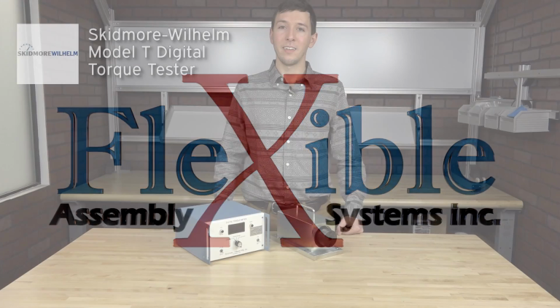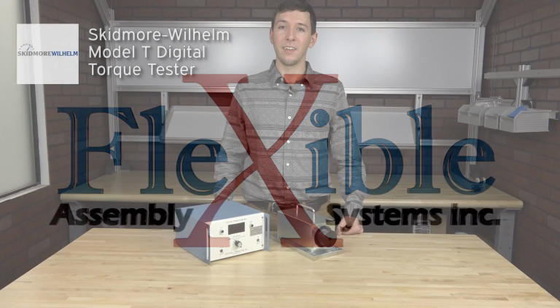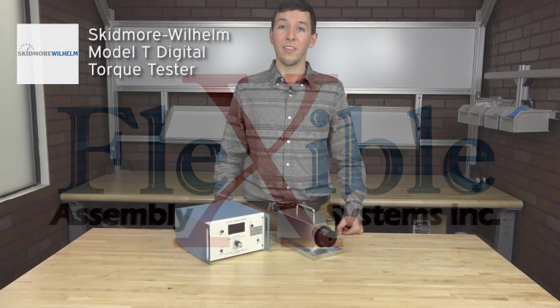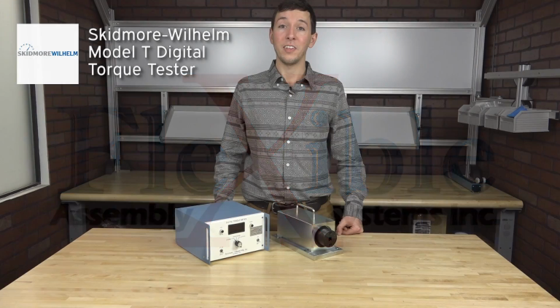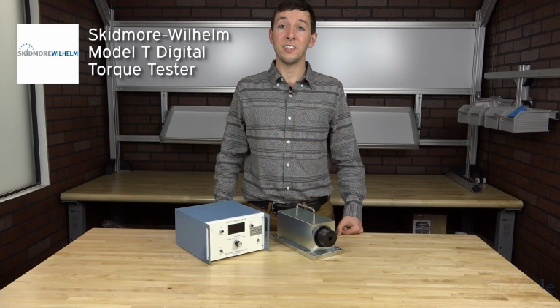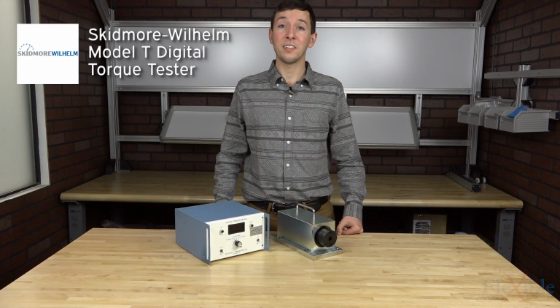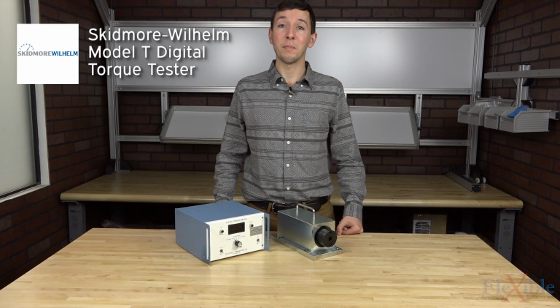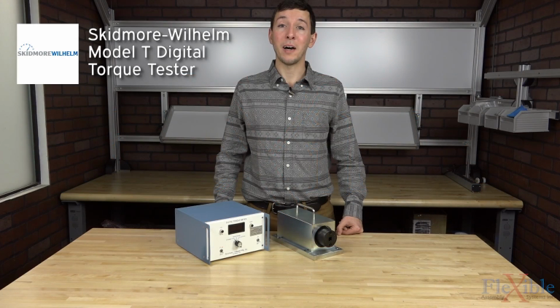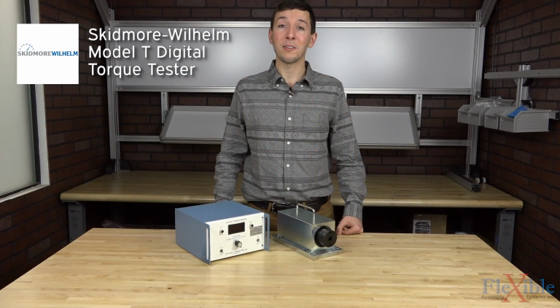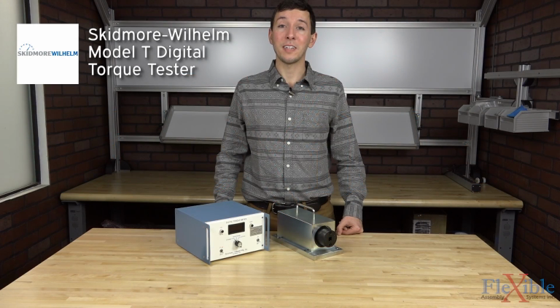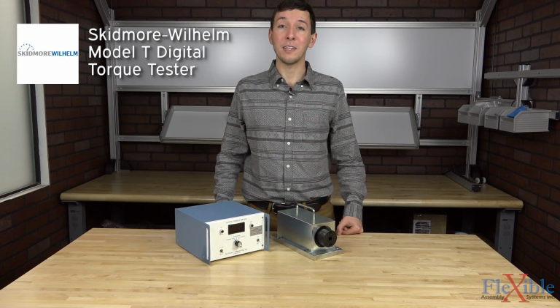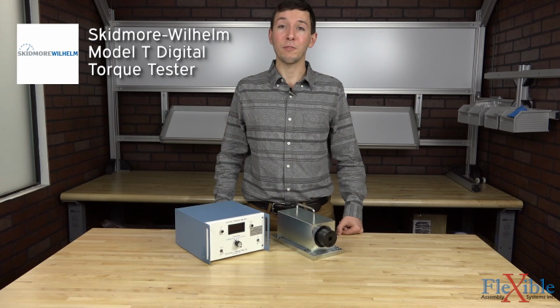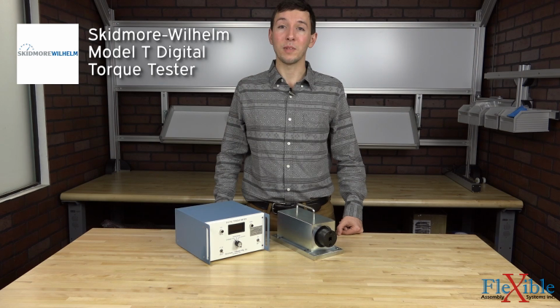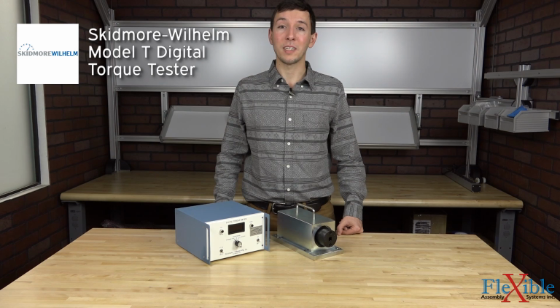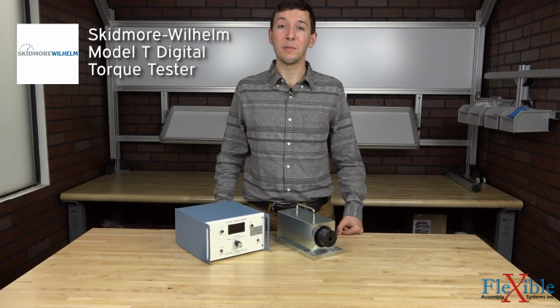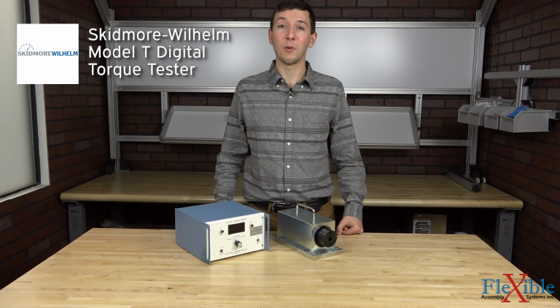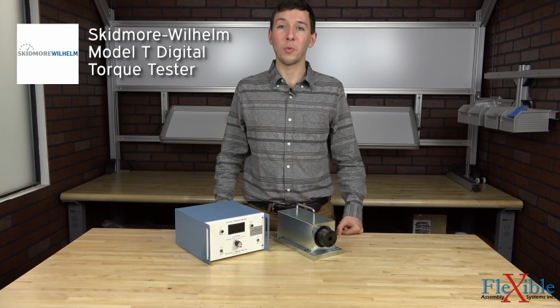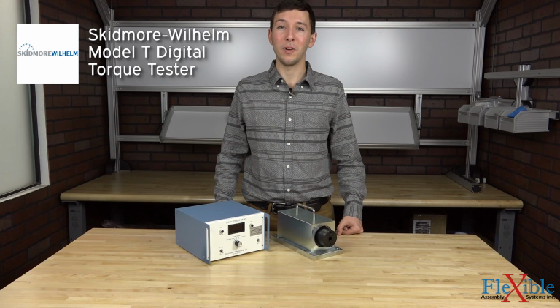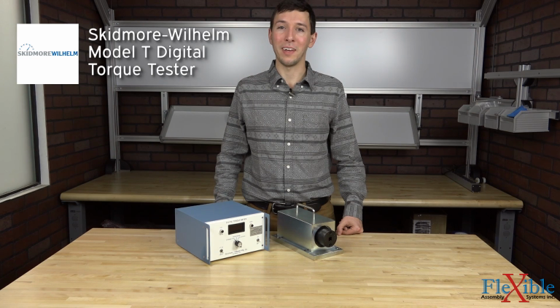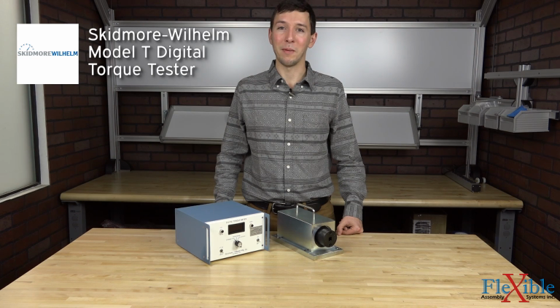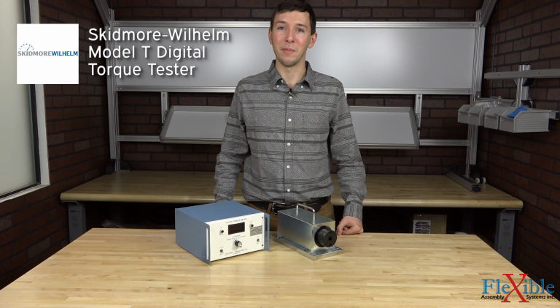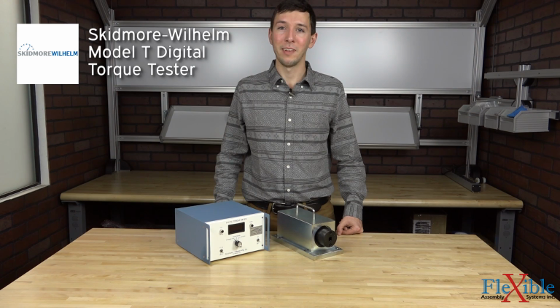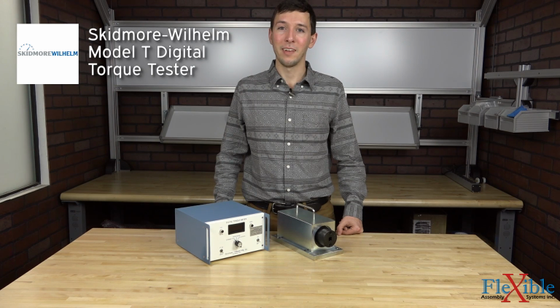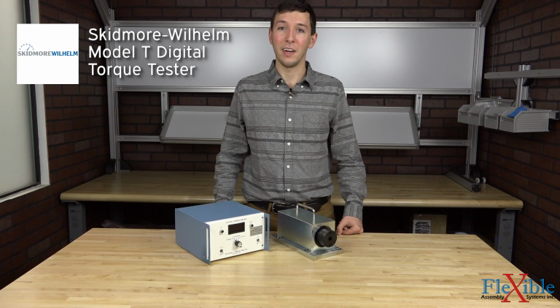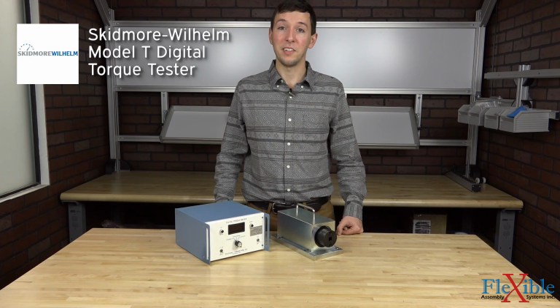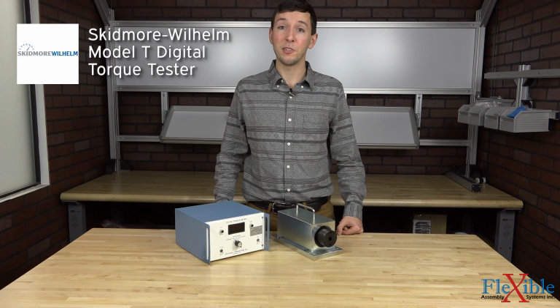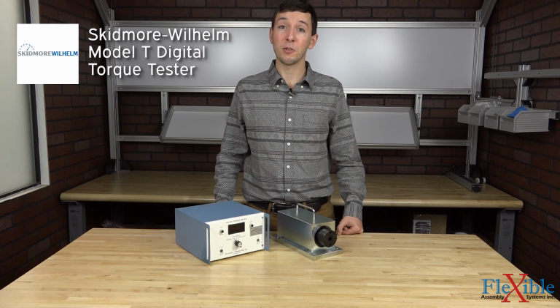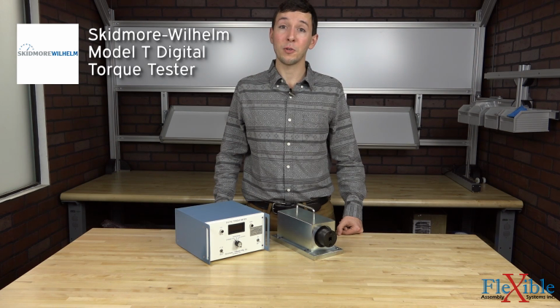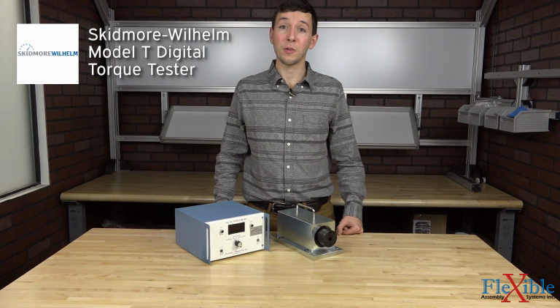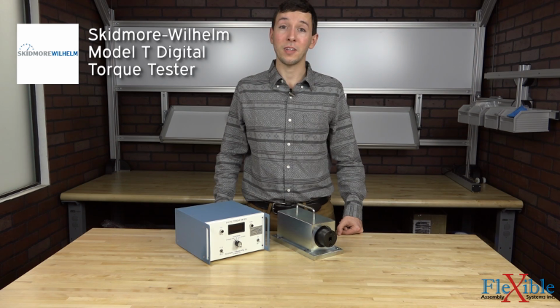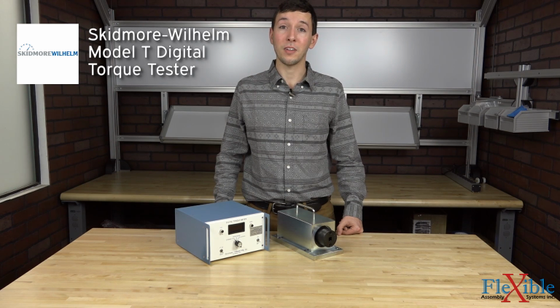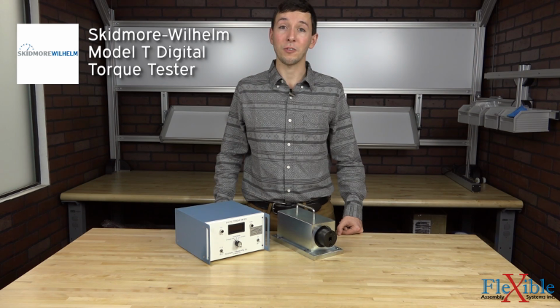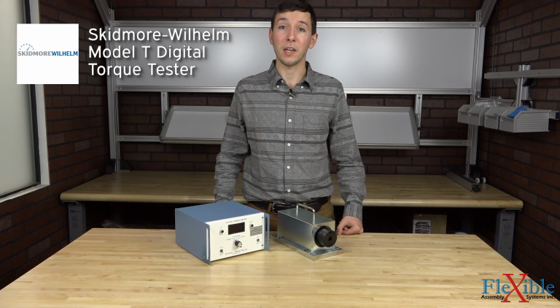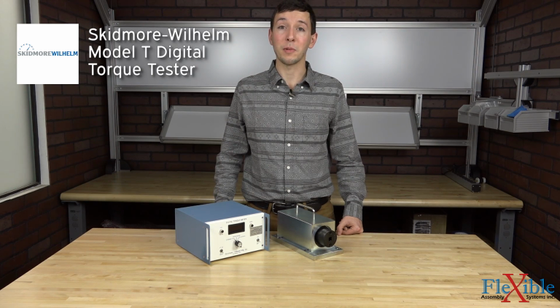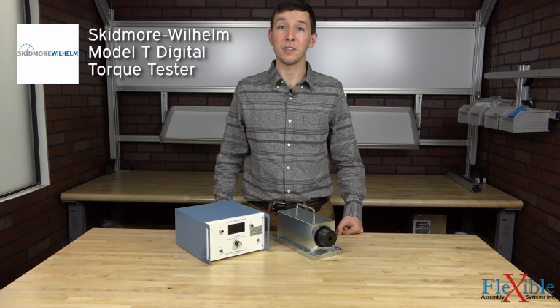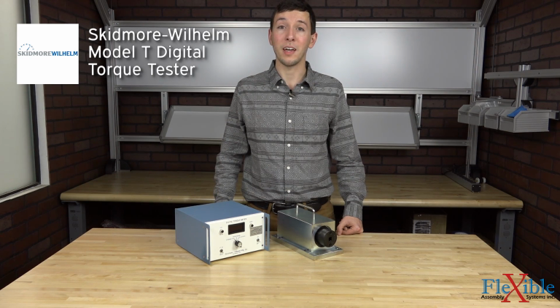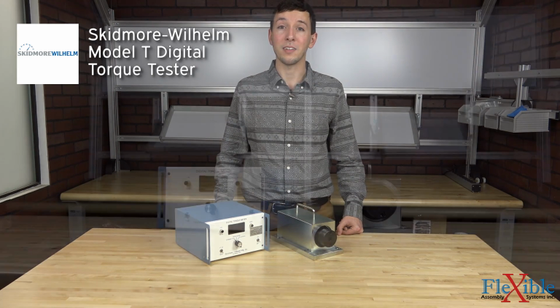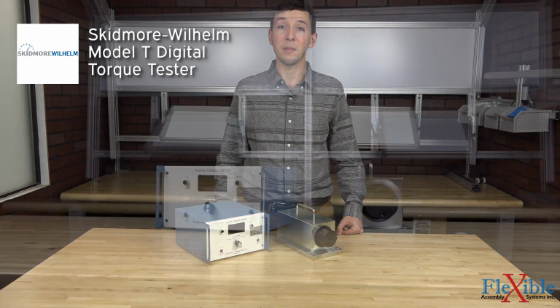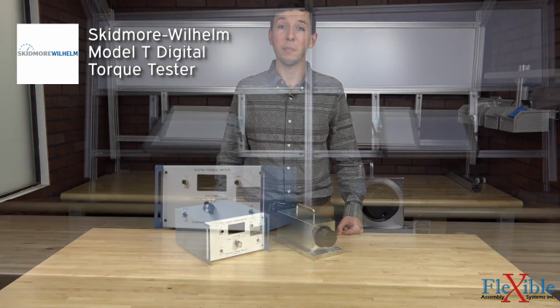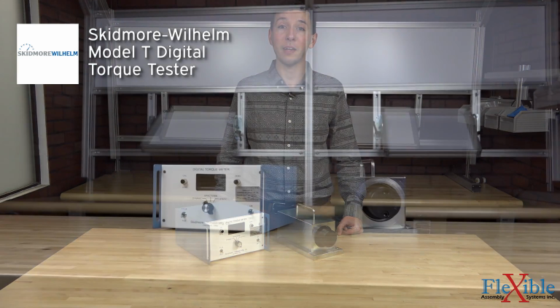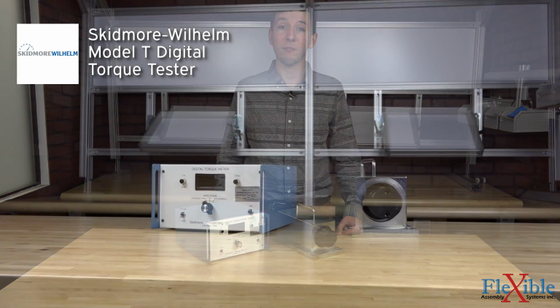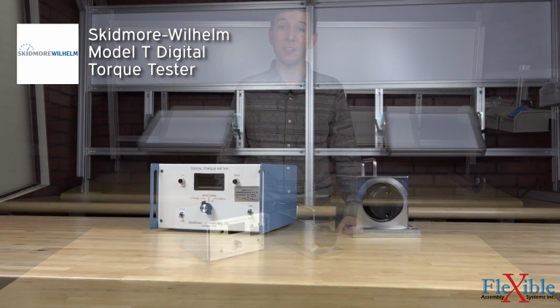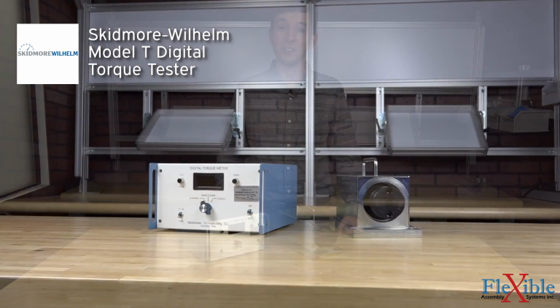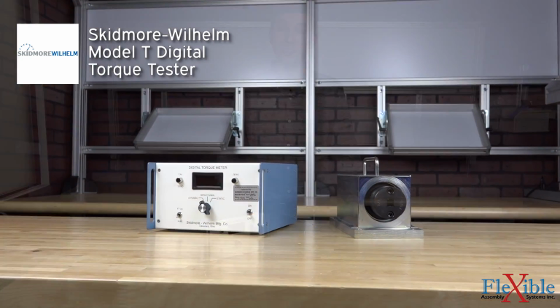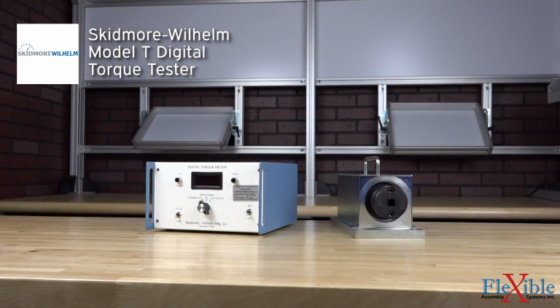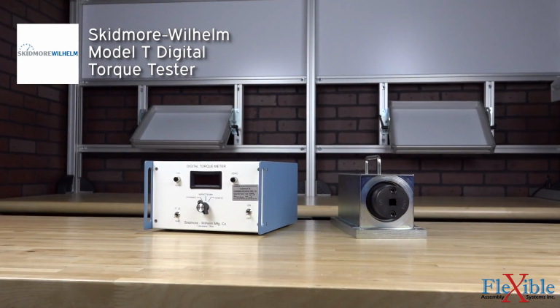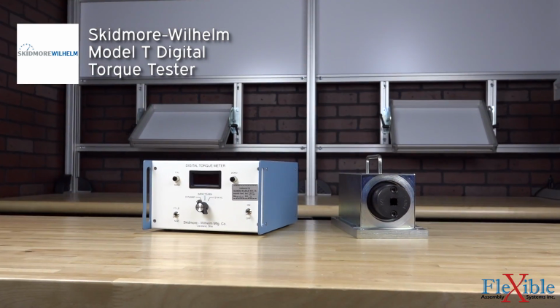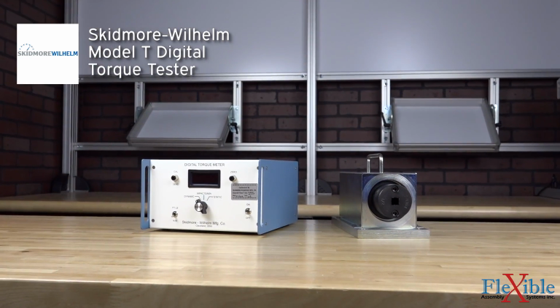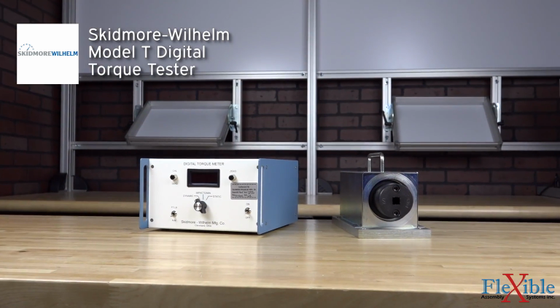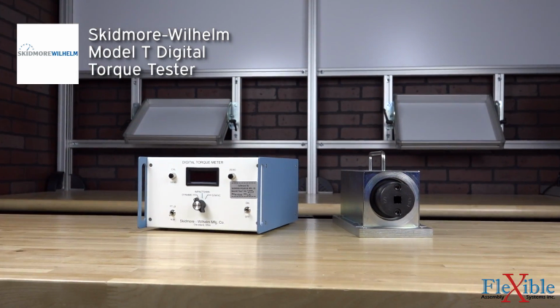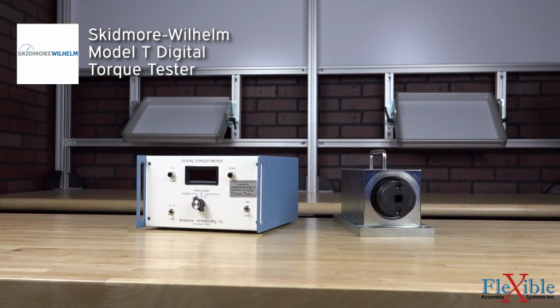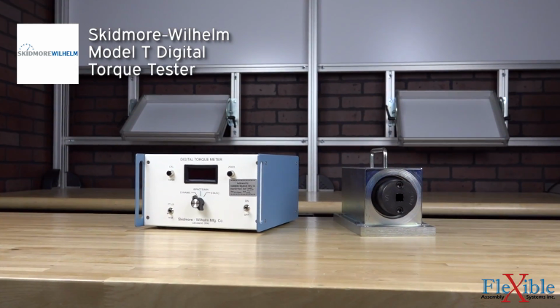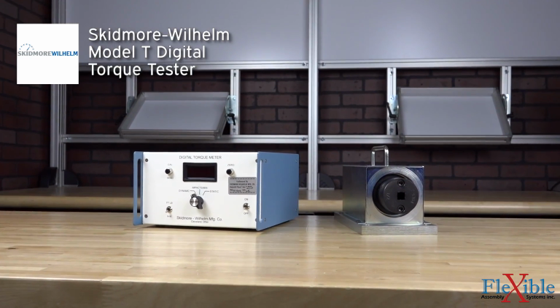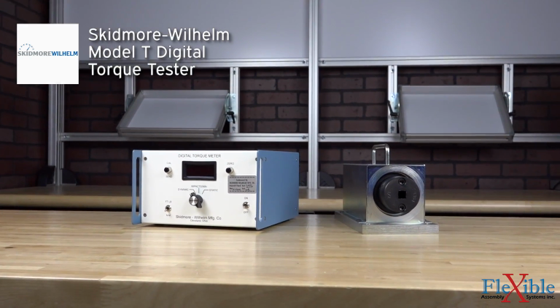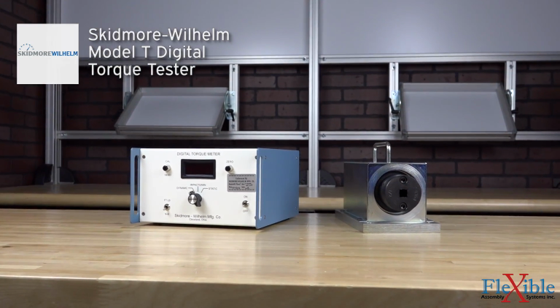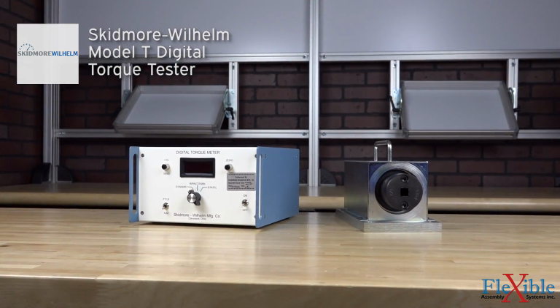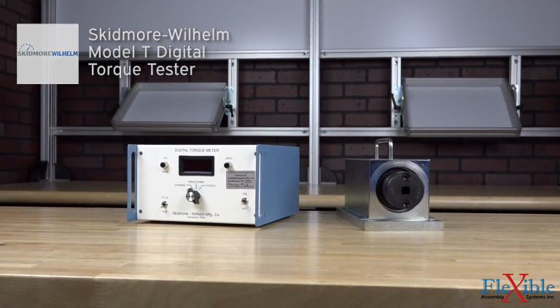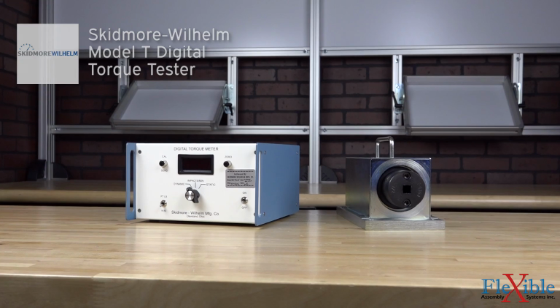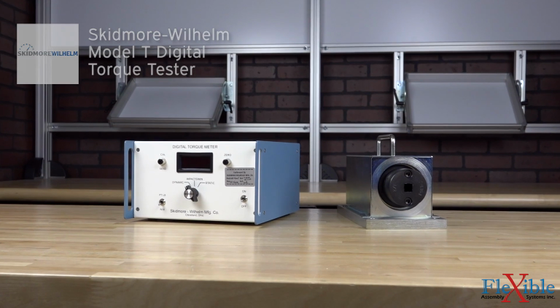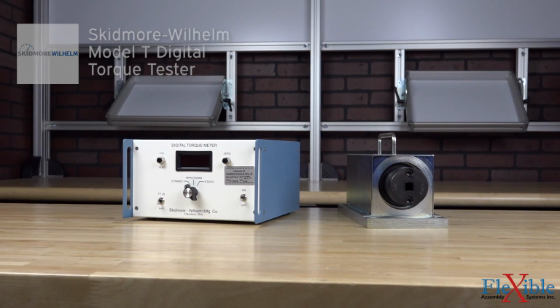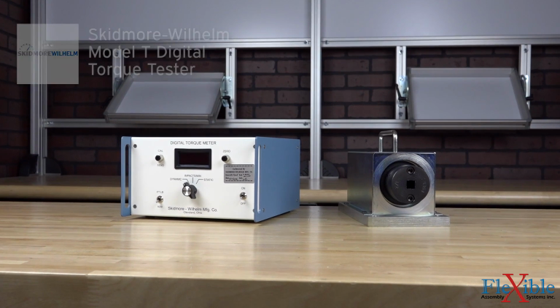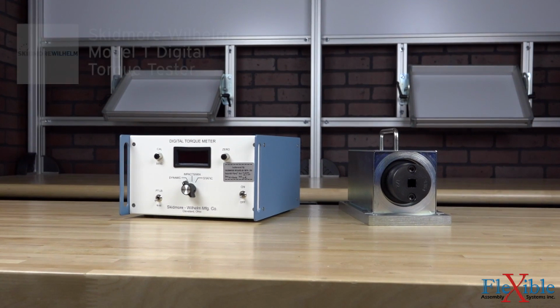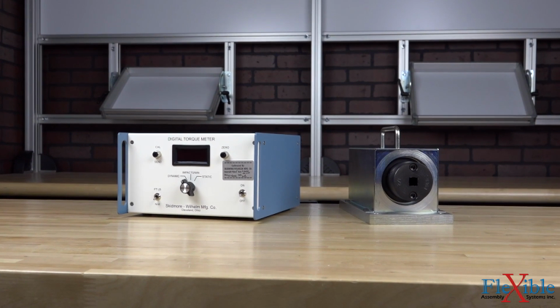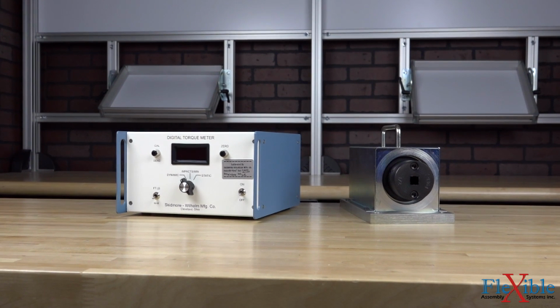This is the Model T from Skidmore Wilhelm — a digital torque tester able to test impact wrenches, pulse tools, and hand torque wrenches.